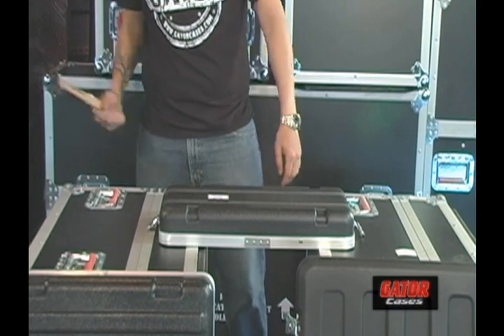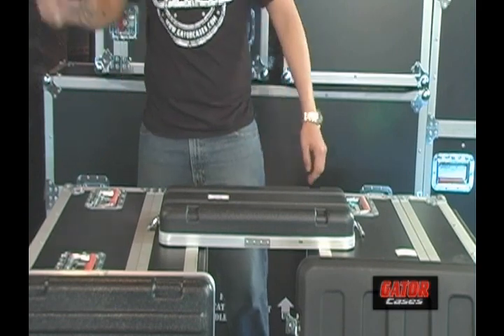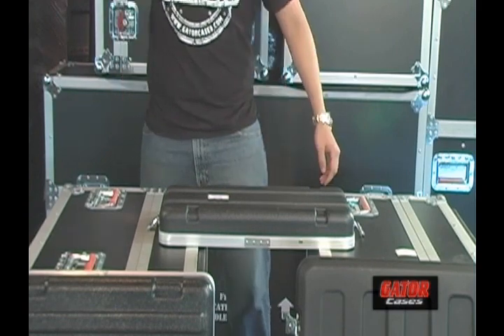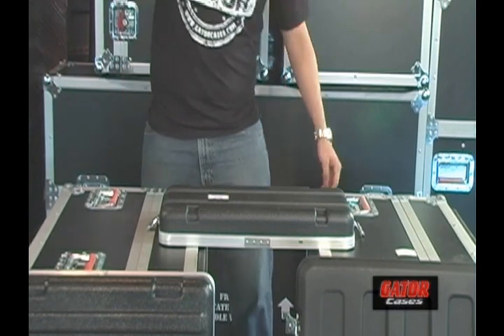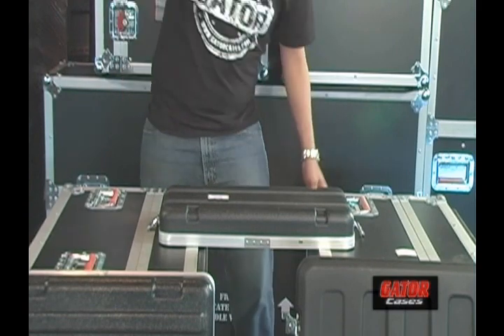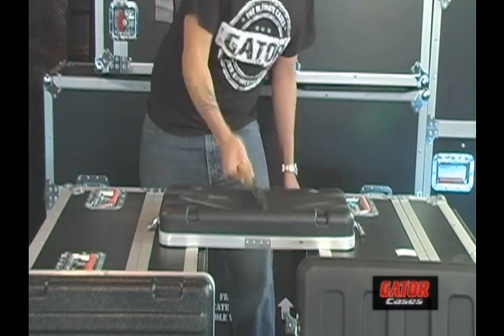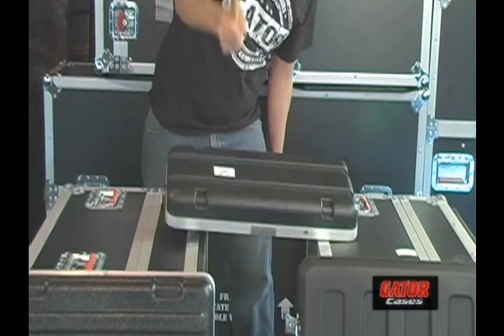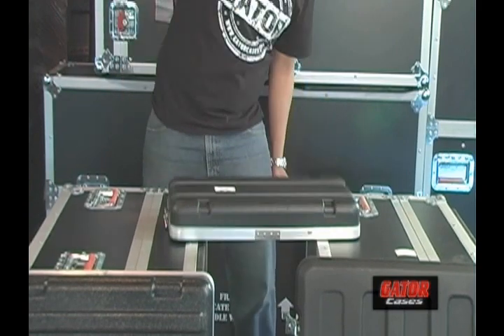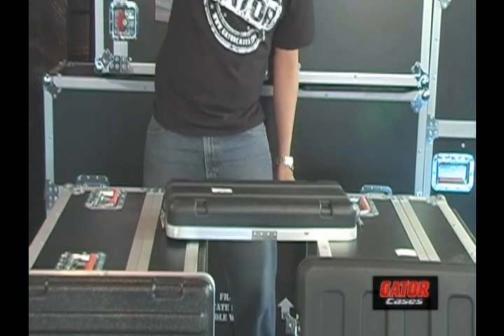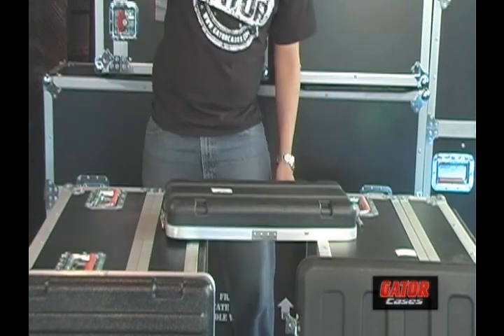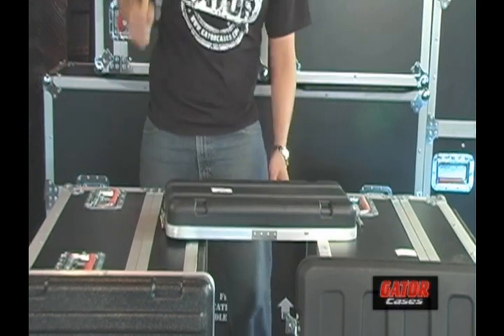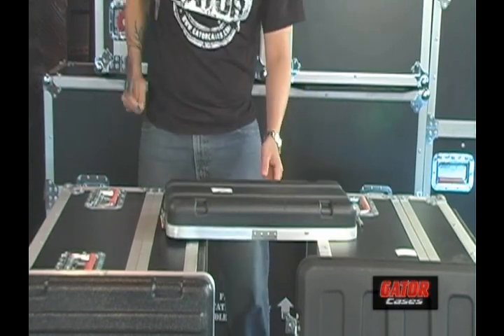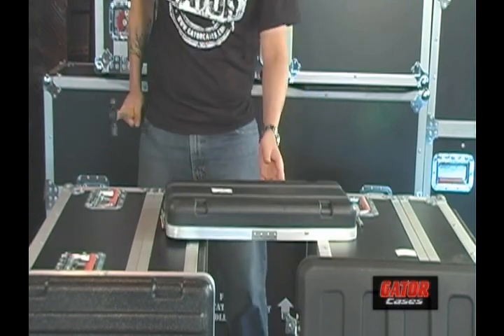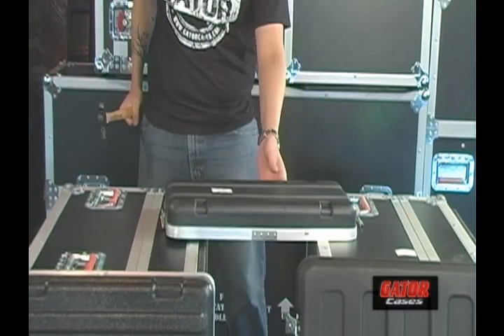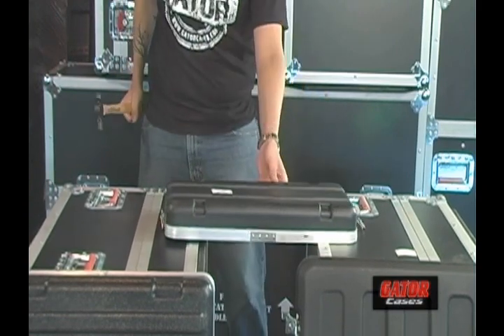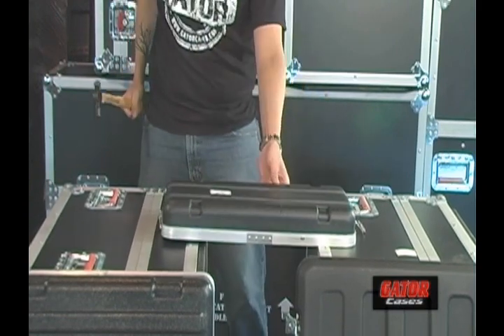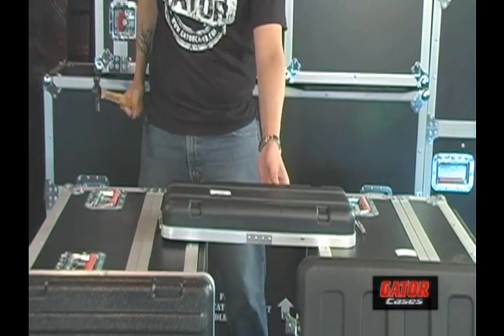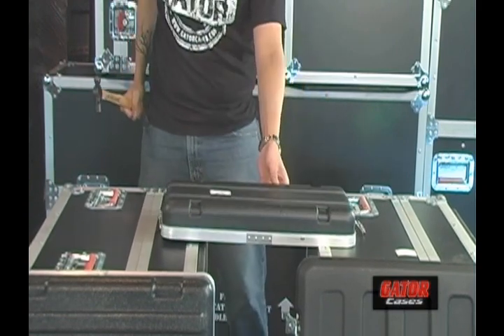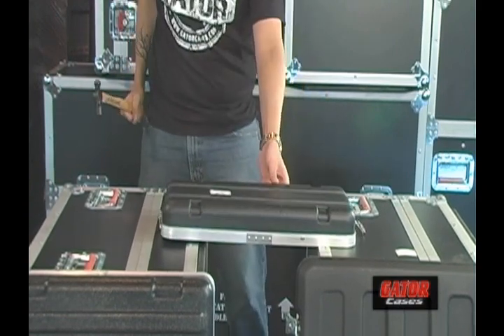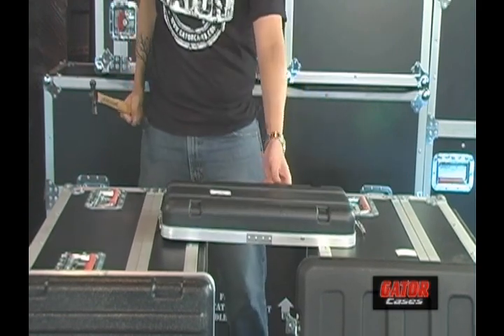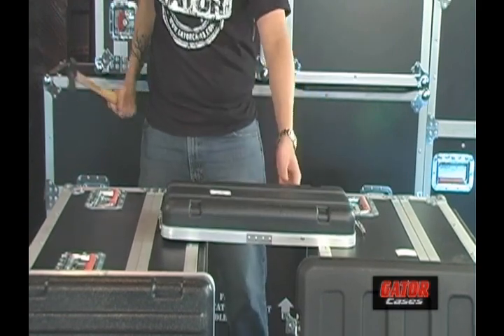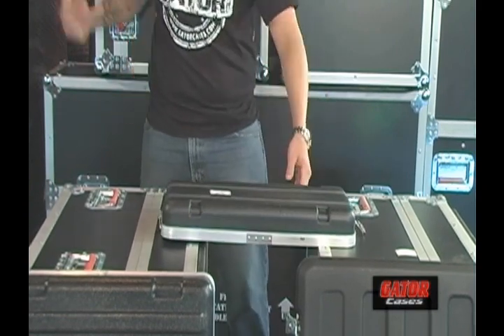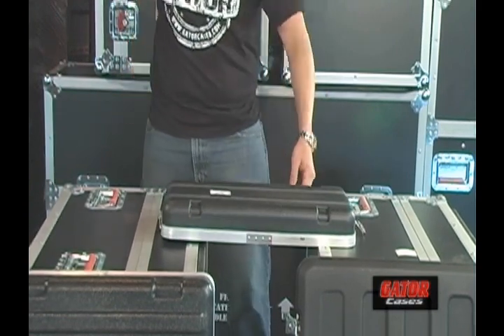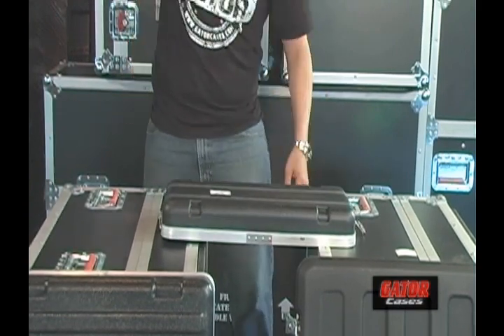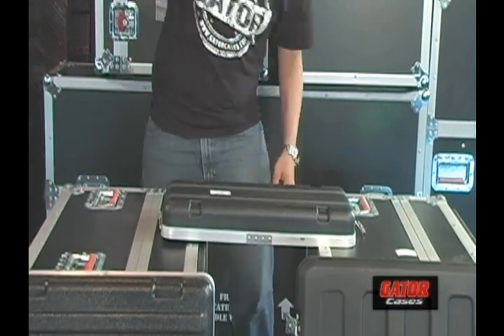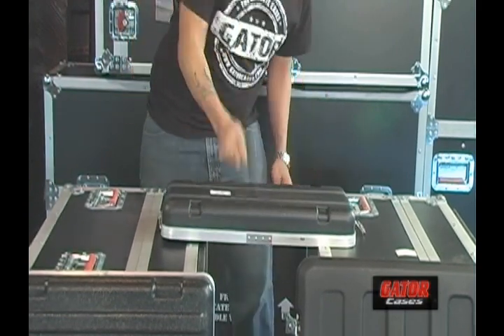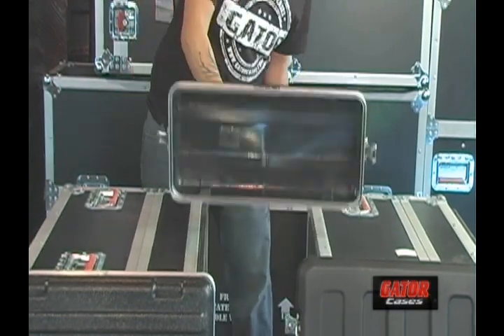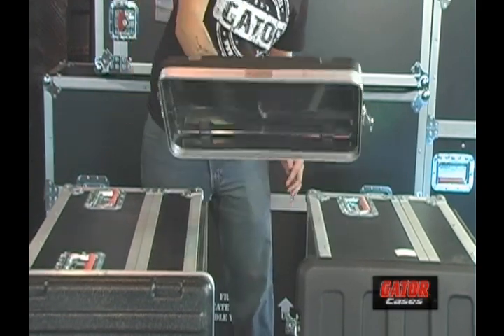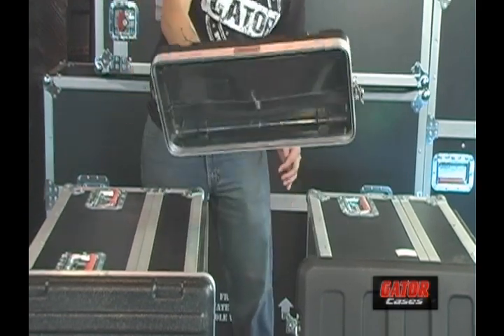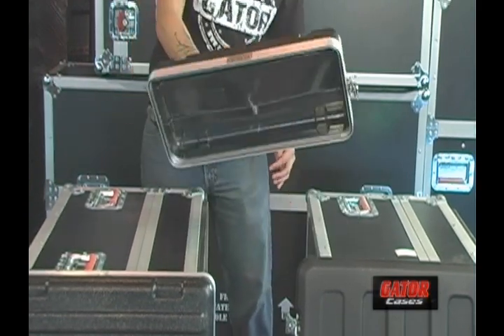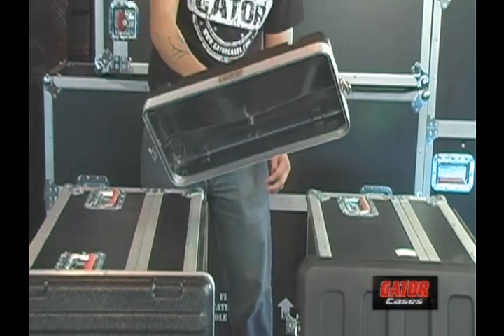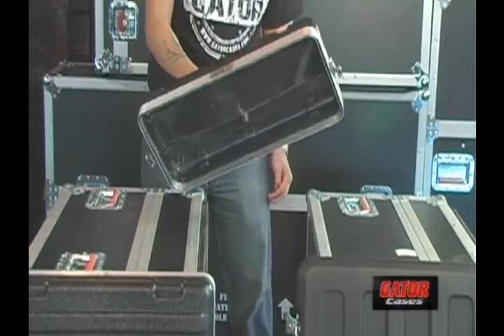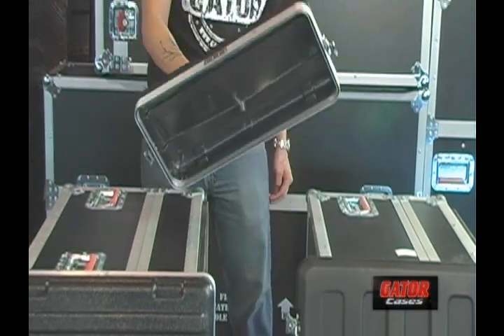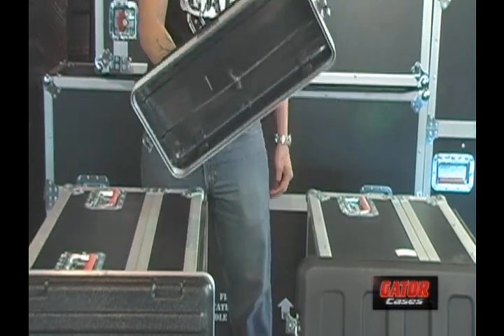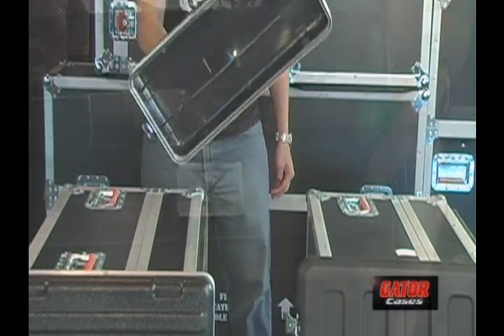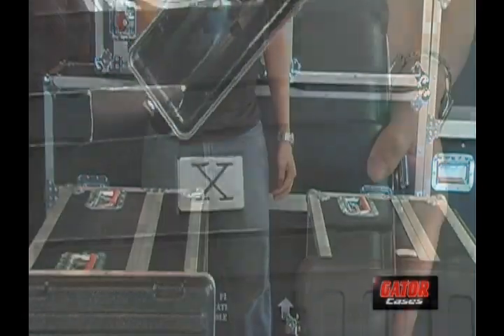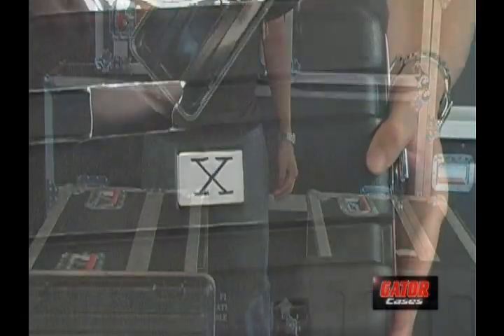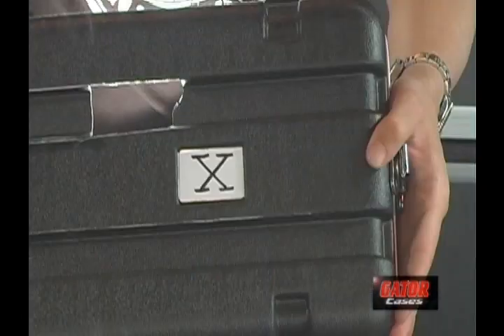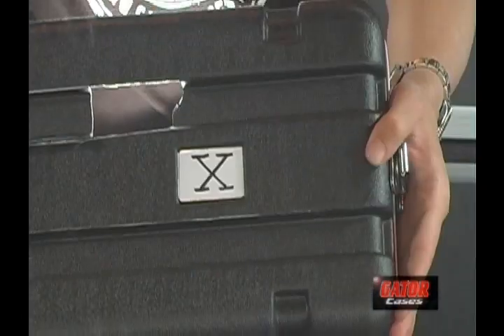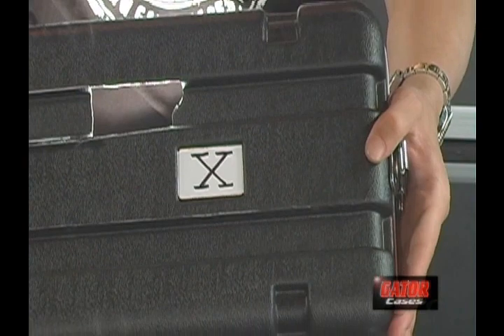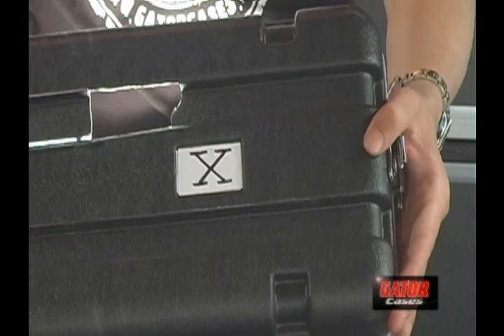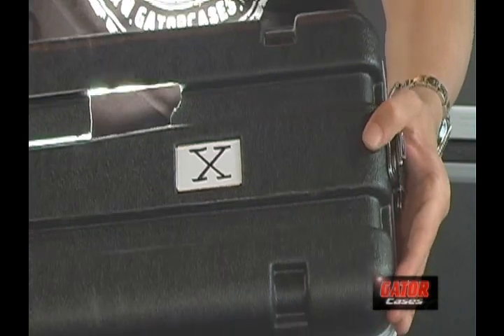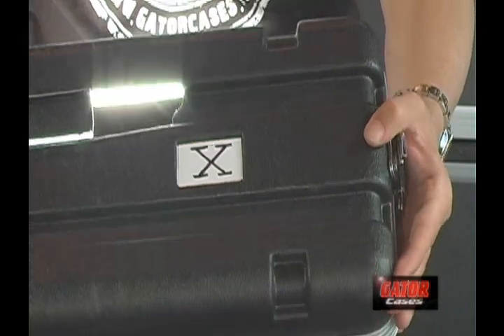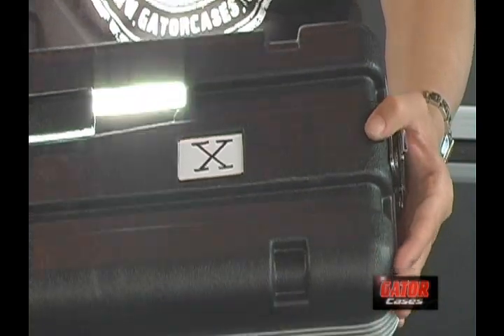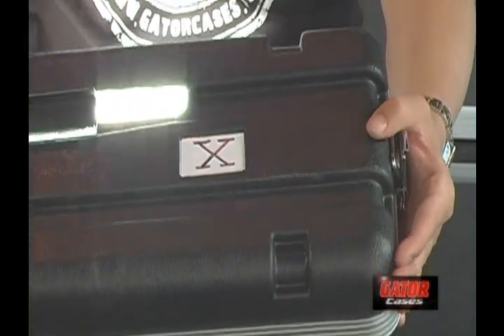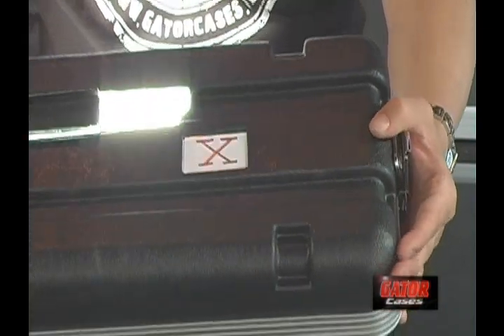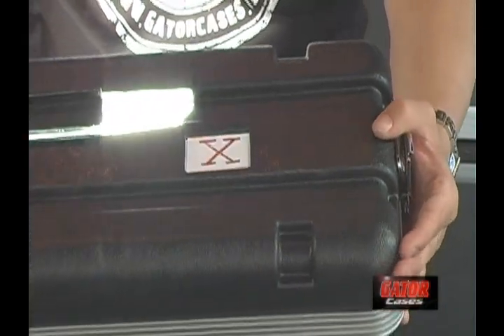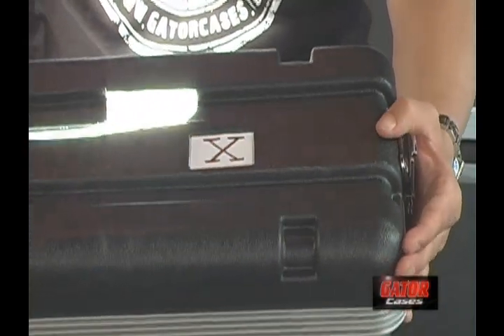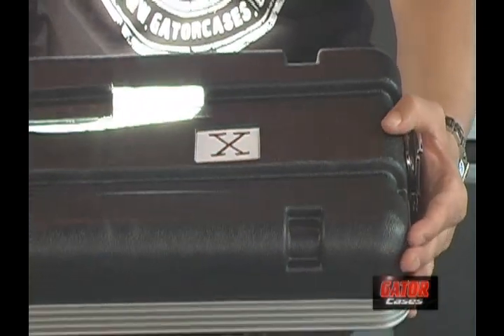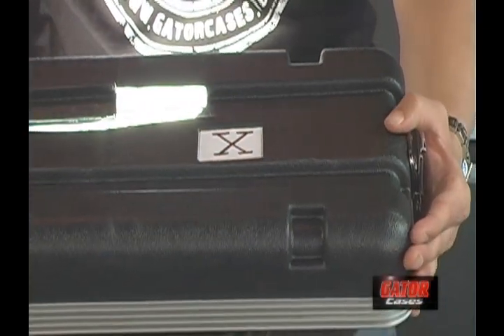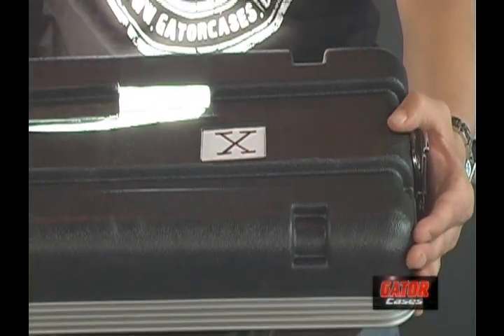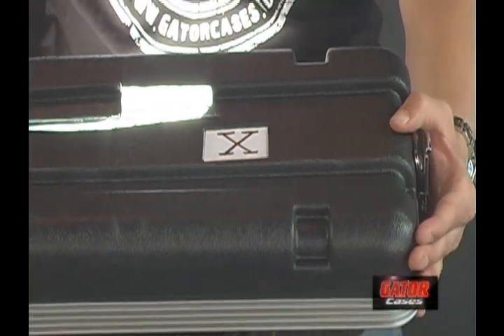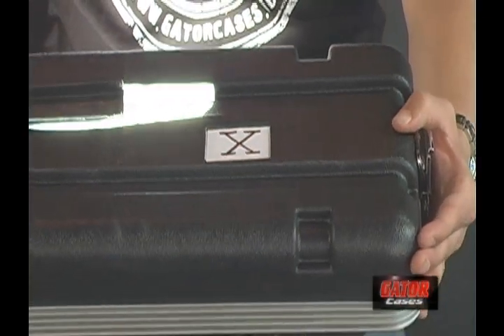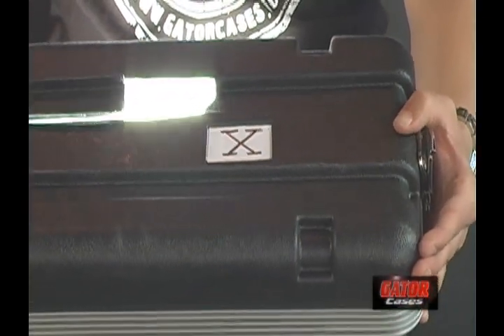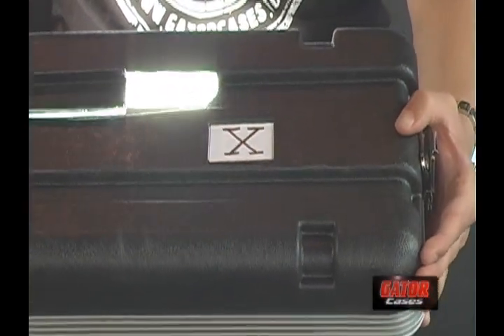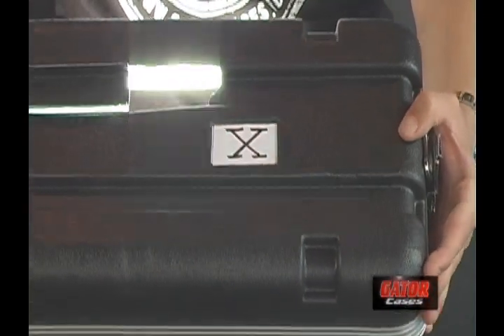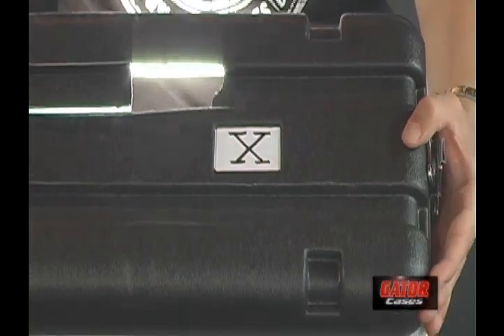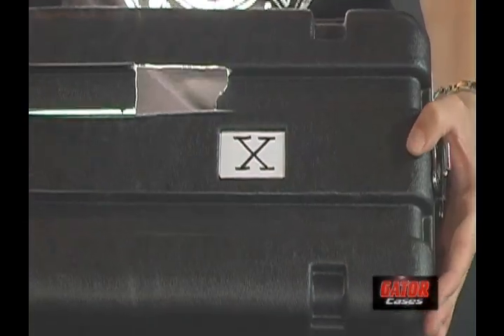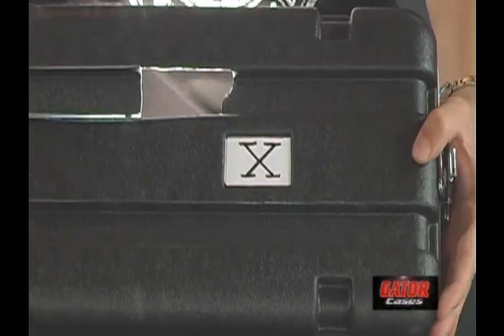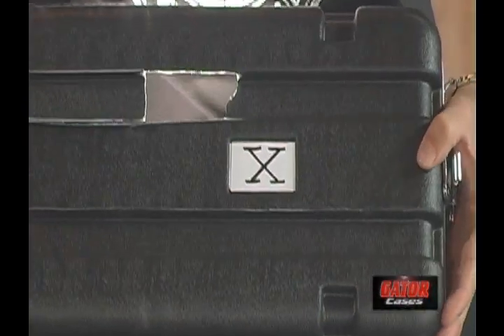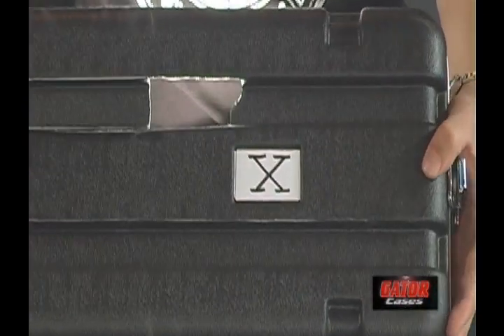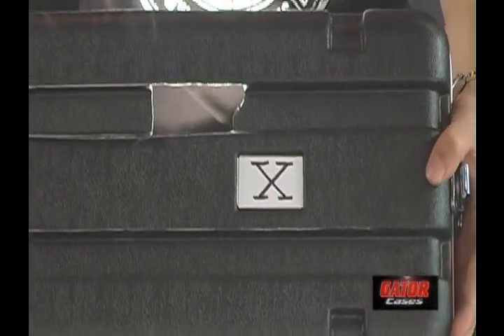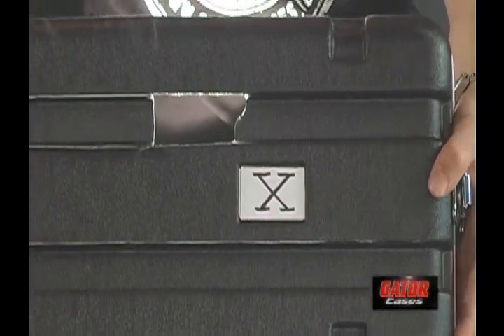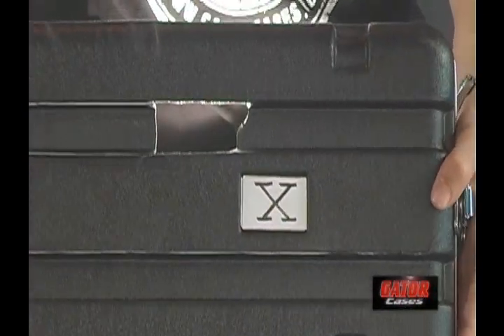After just three hits, the ABS plastic is cracked, leaving your rack's contents exposed. You wouldn't want your gear in there.